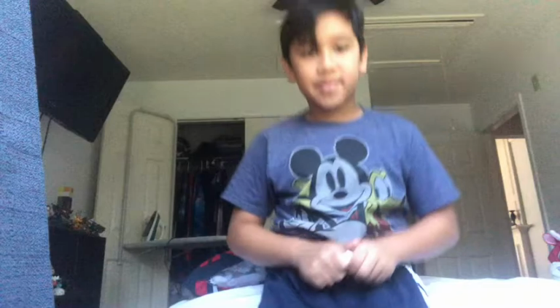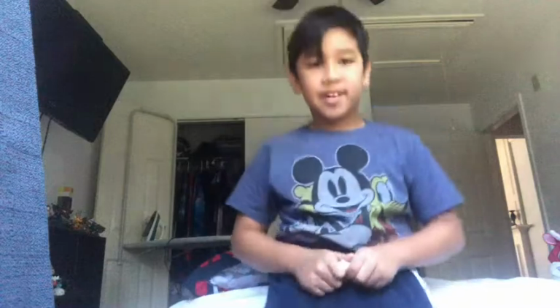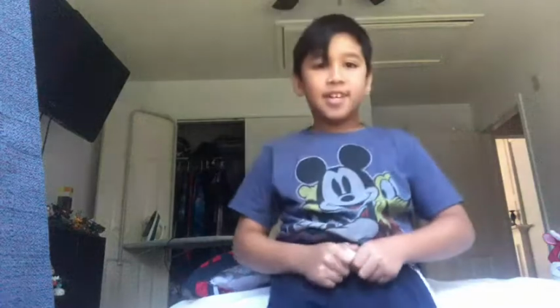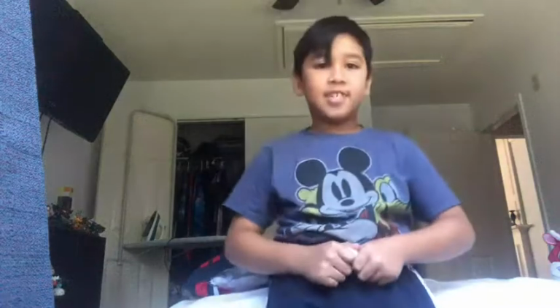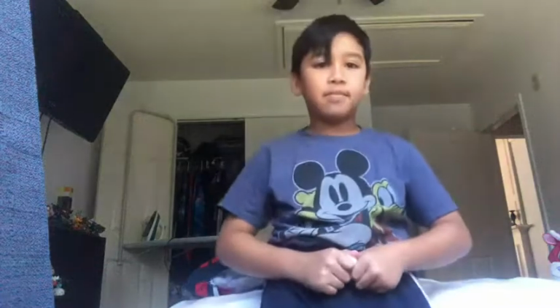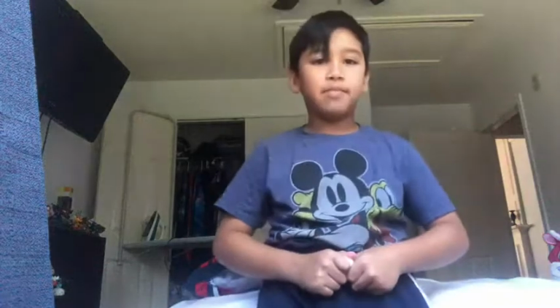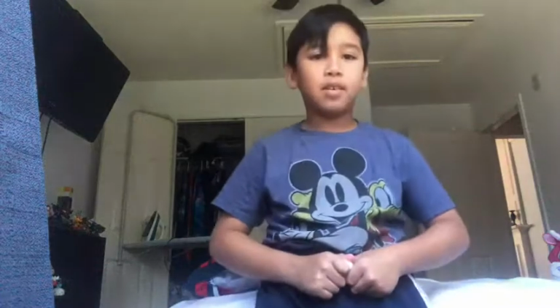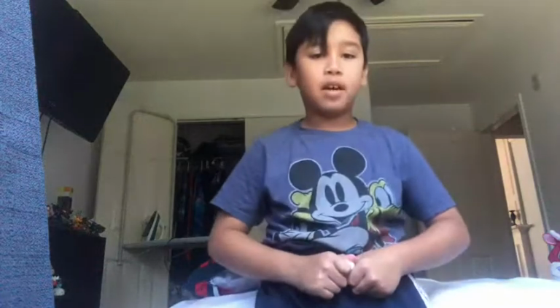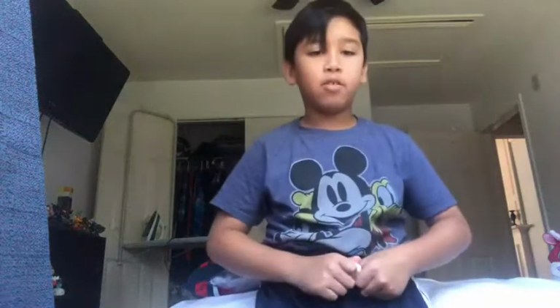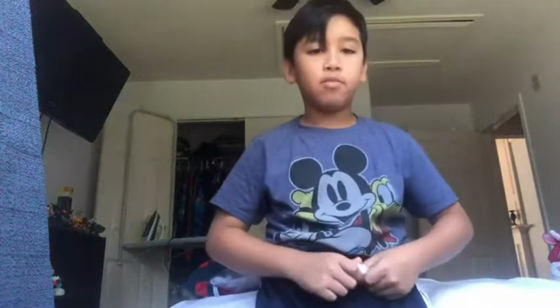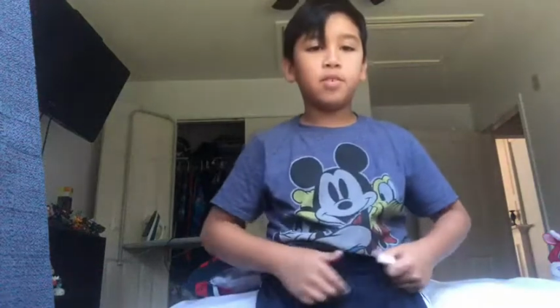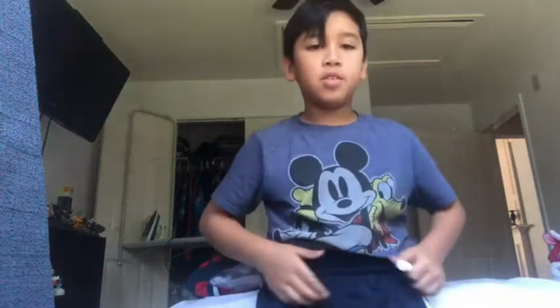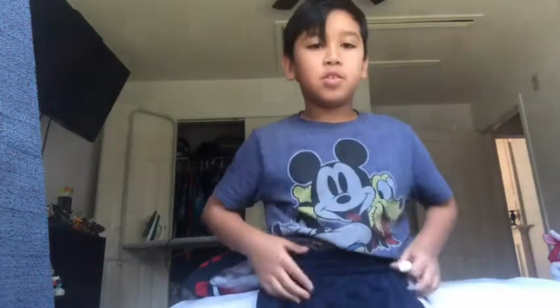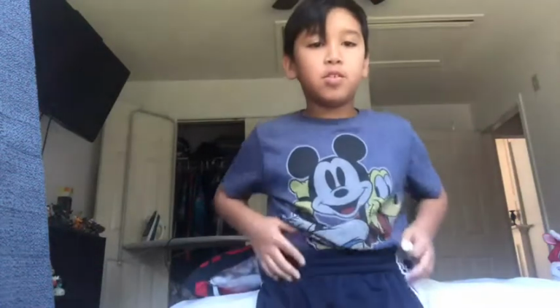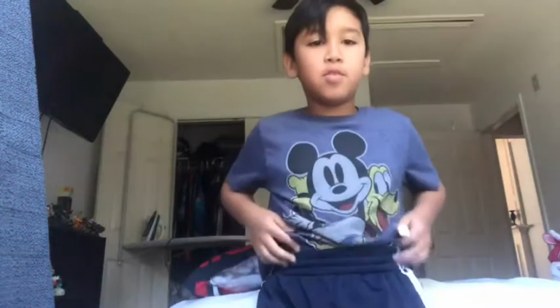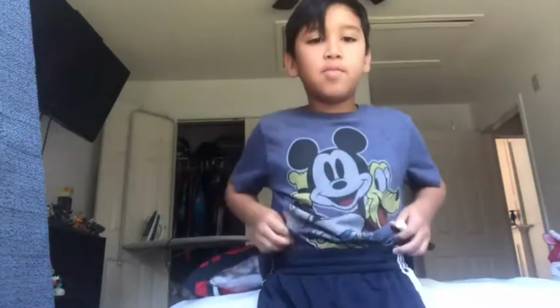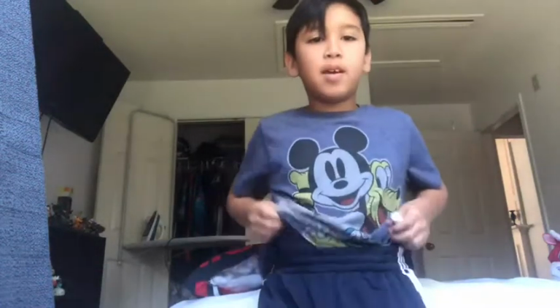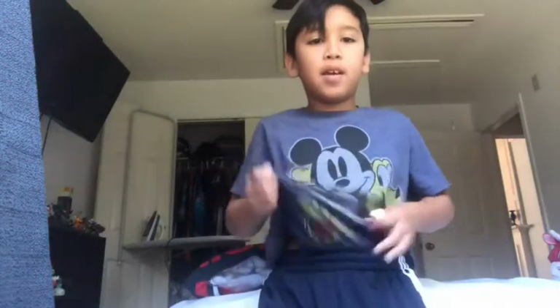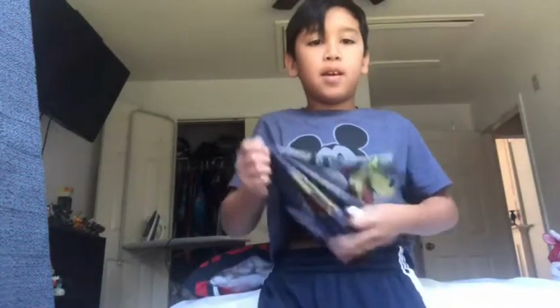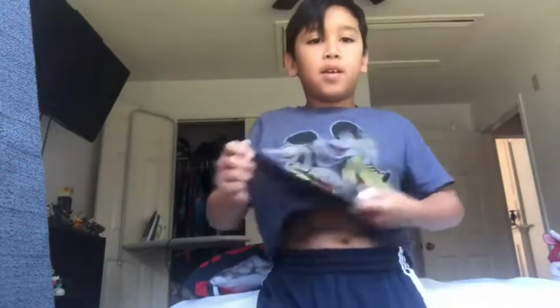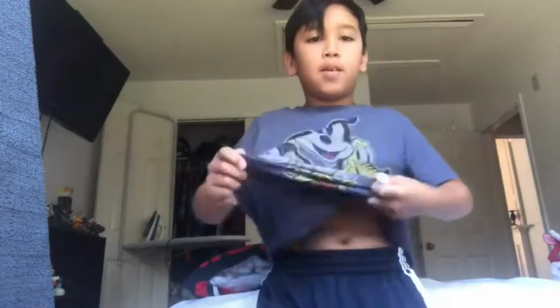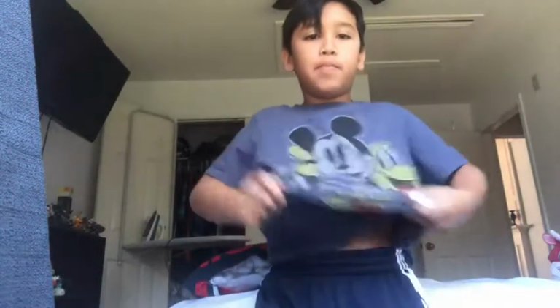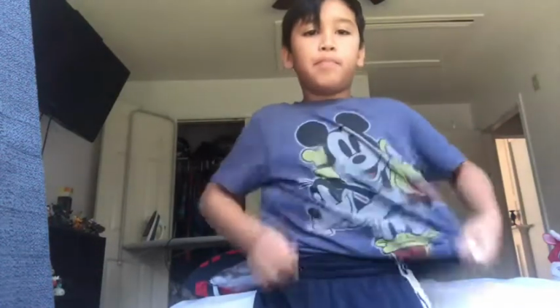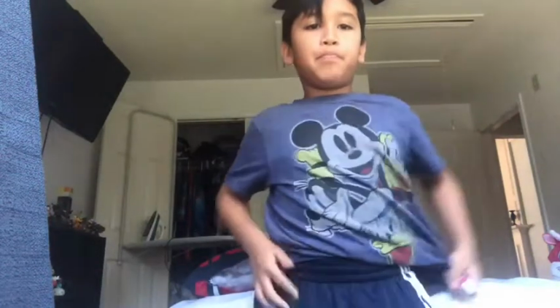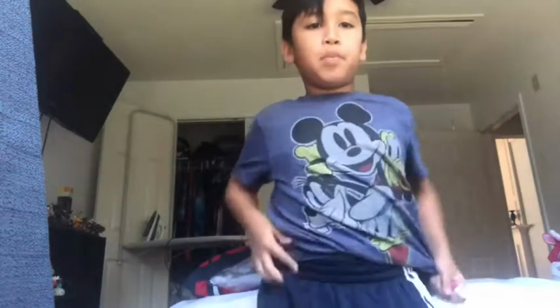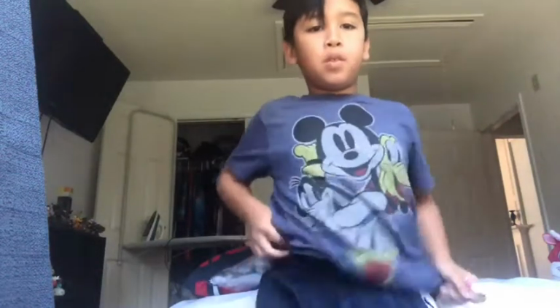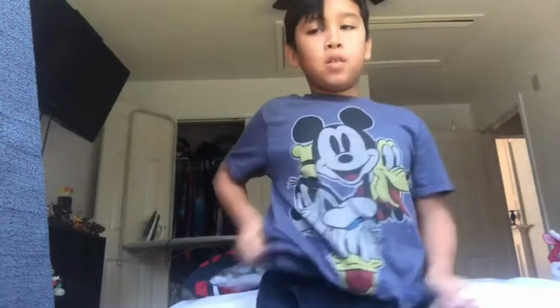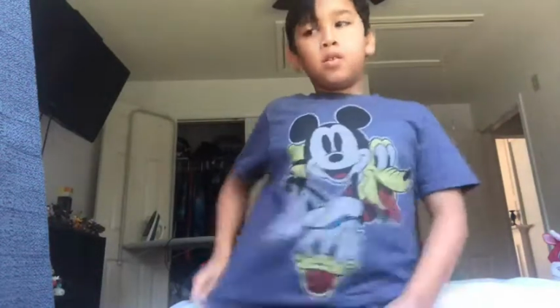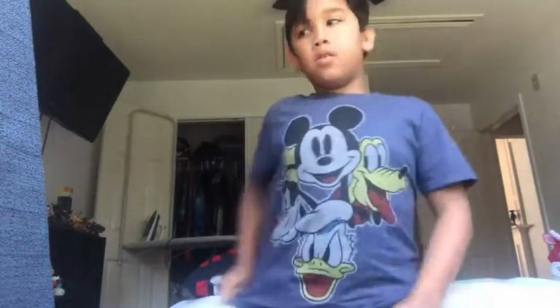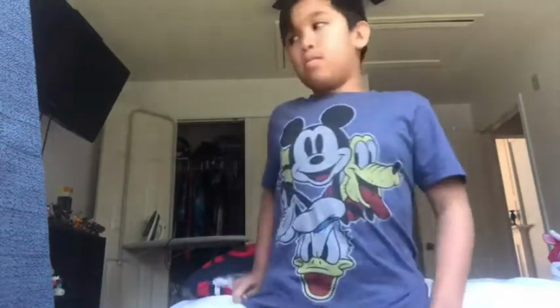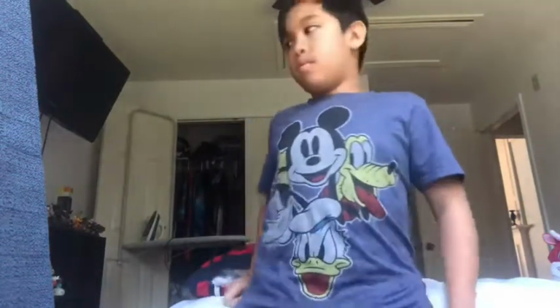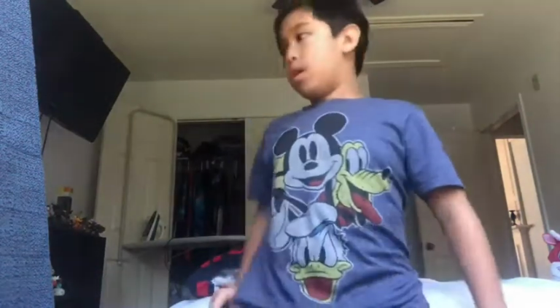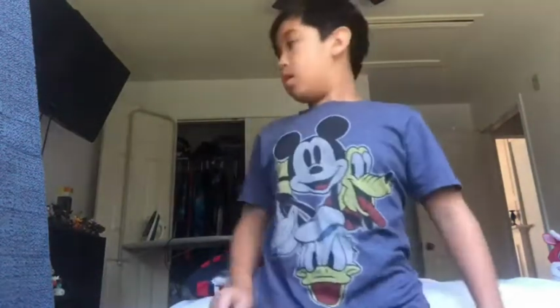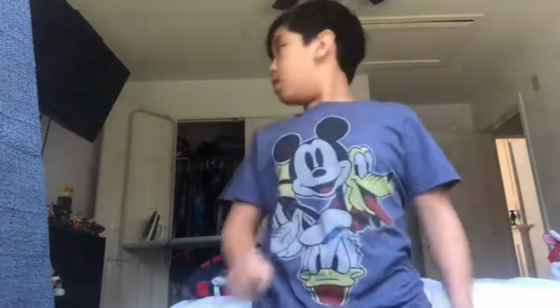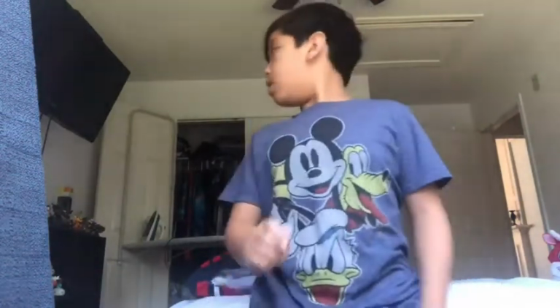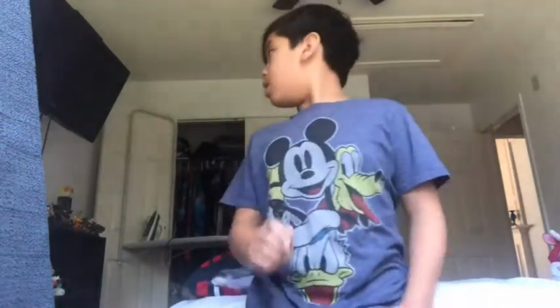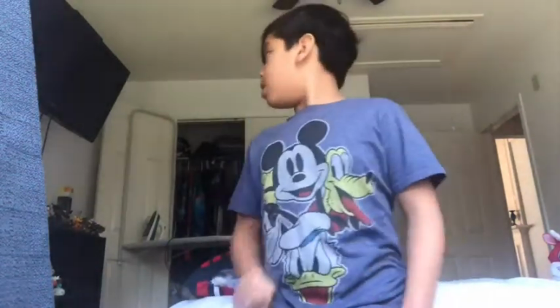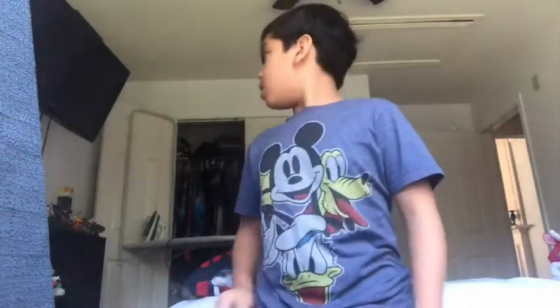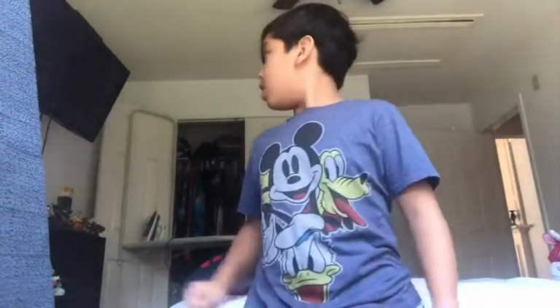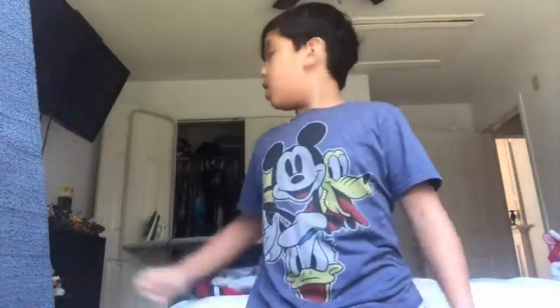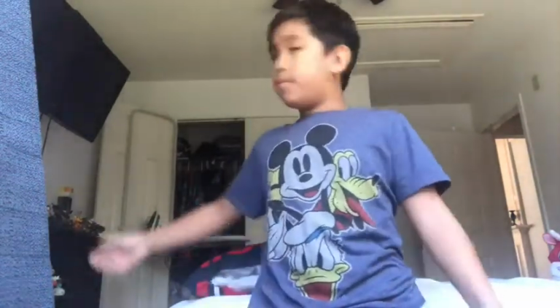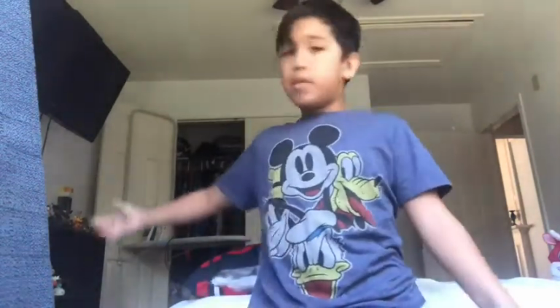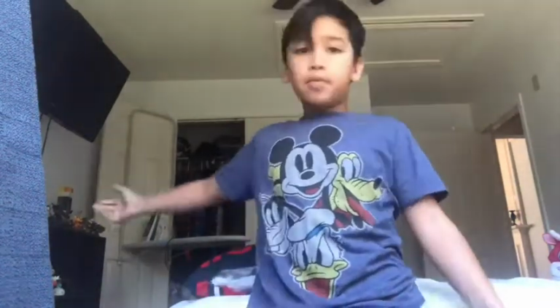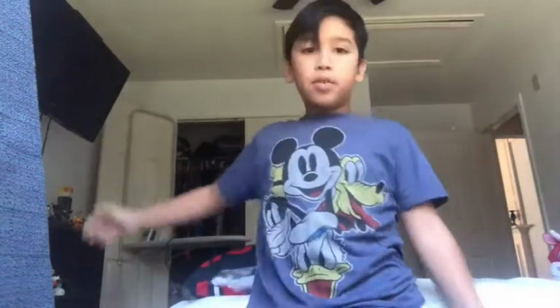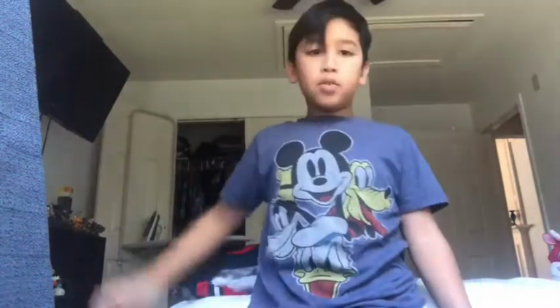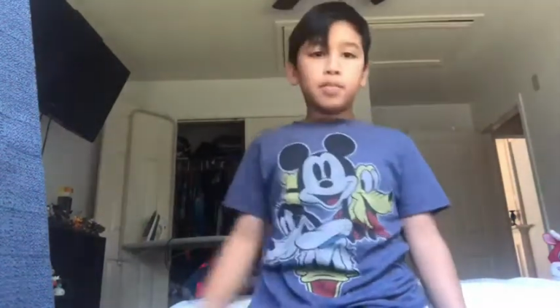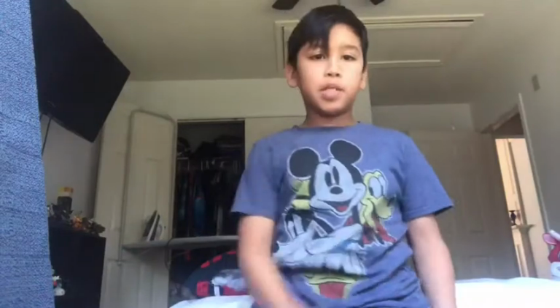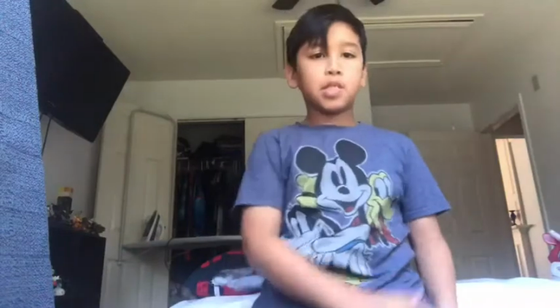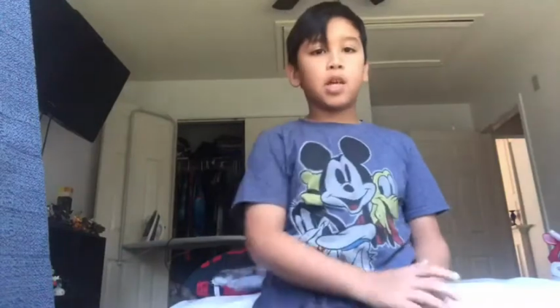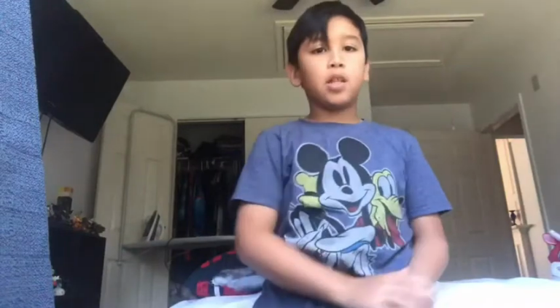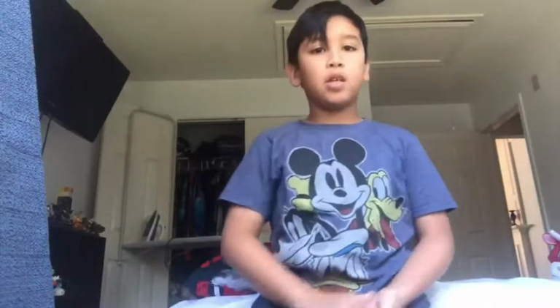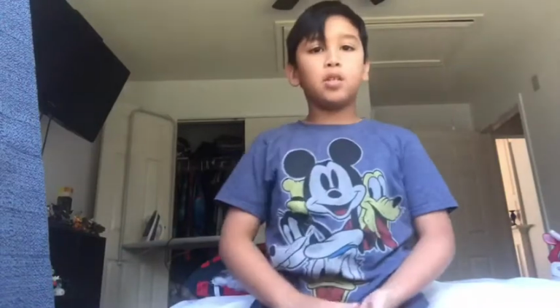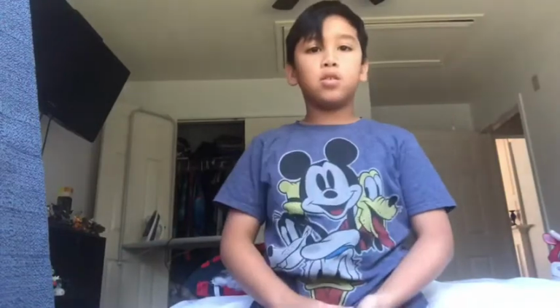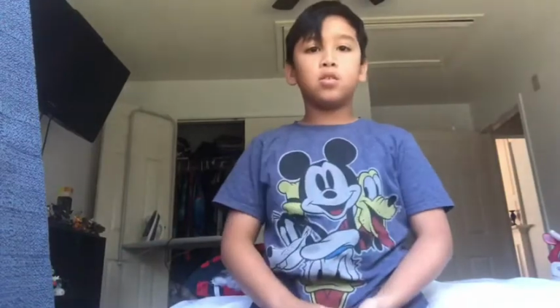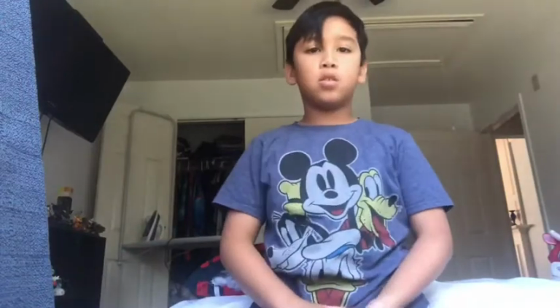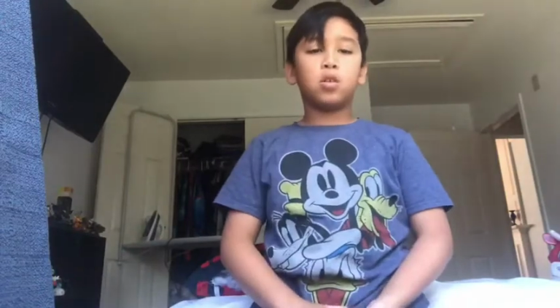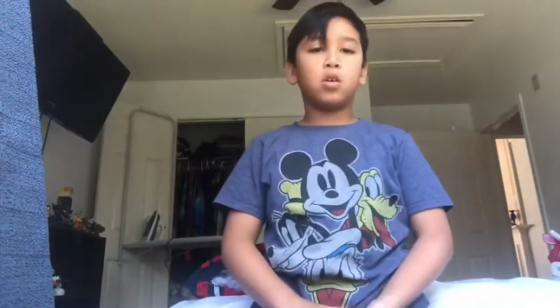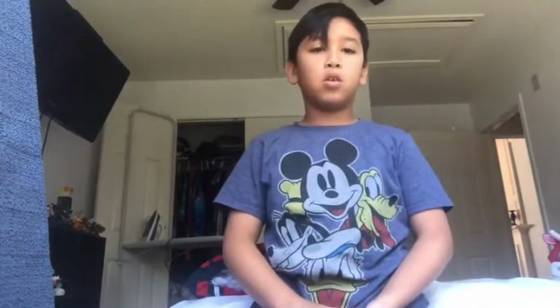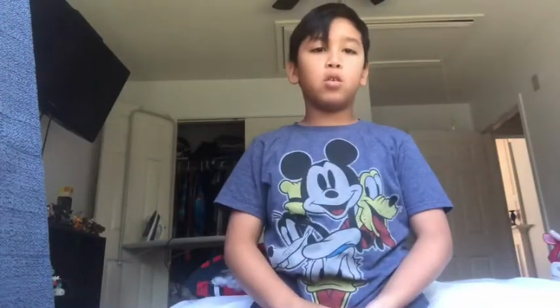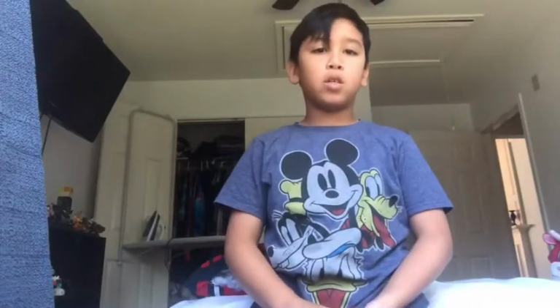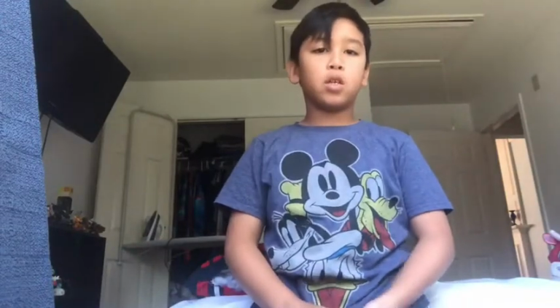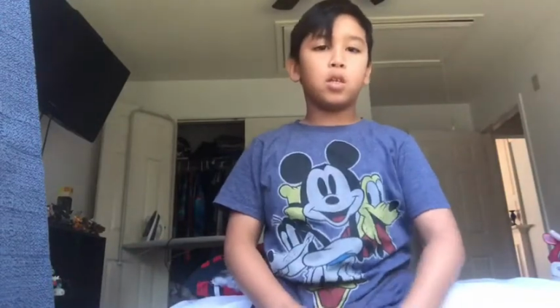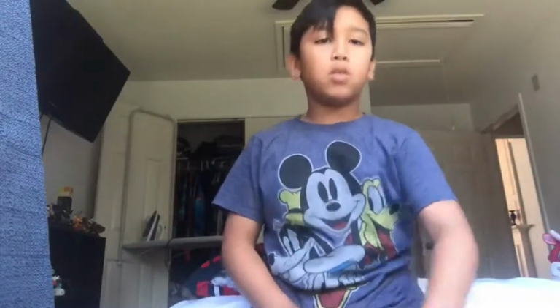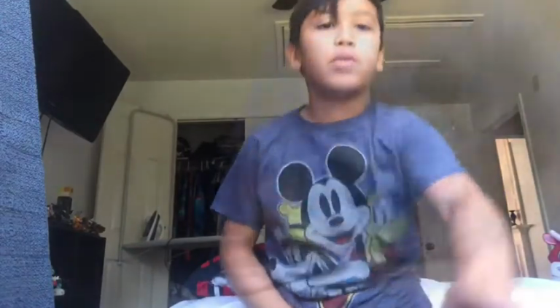Guys, I'll be showing you my Amiibos and my Skylanders, so let's get into it.